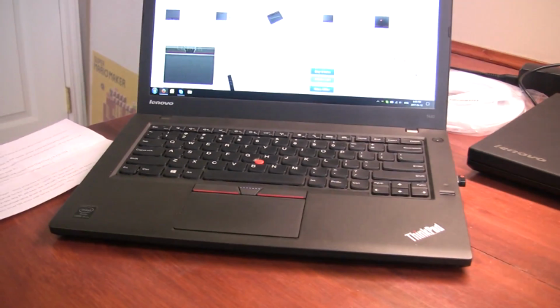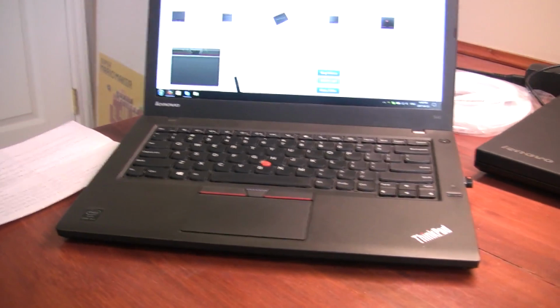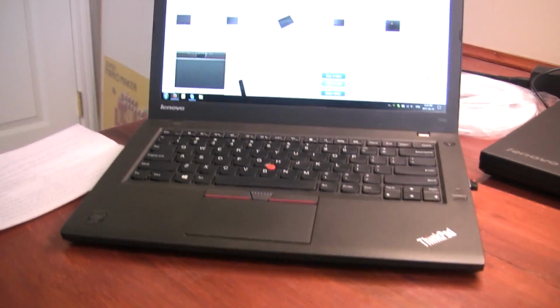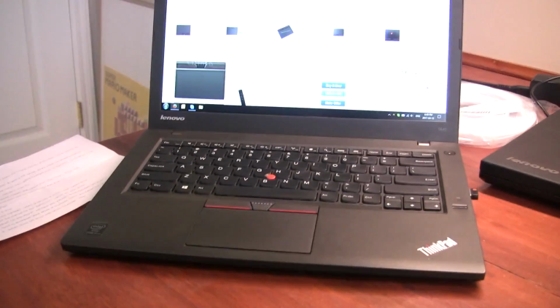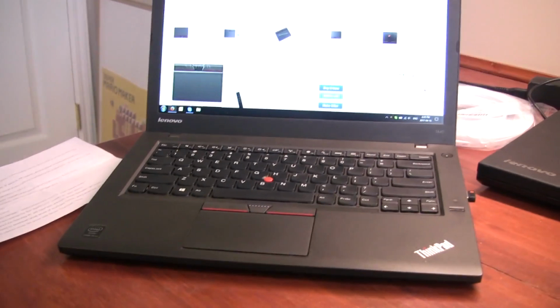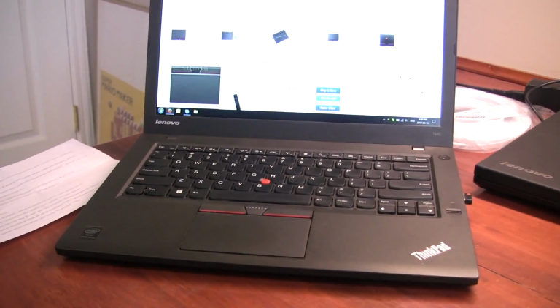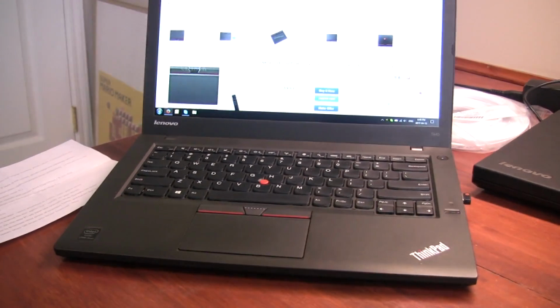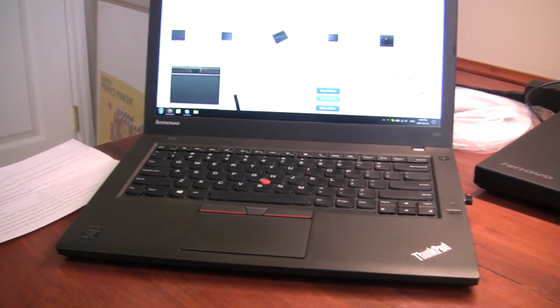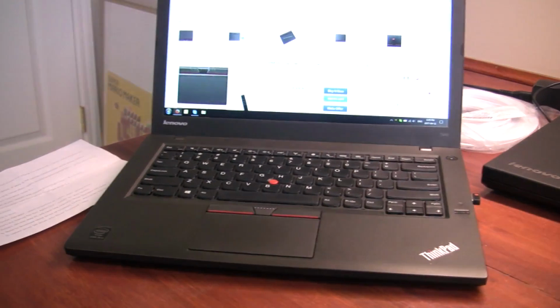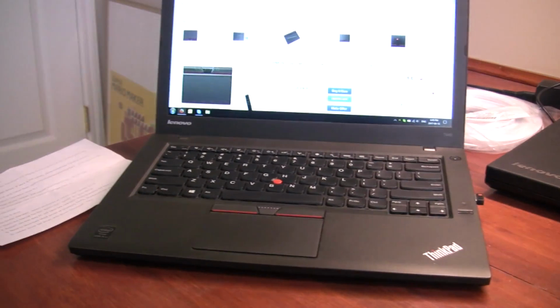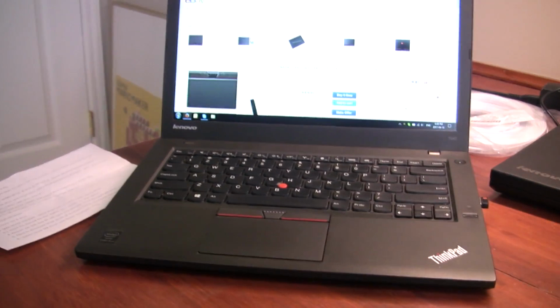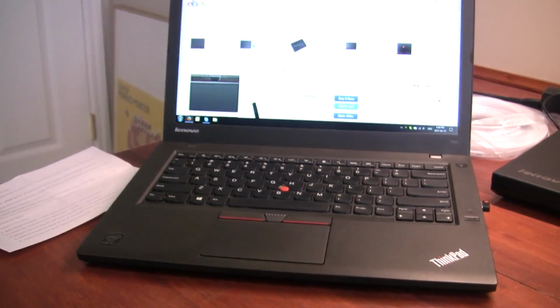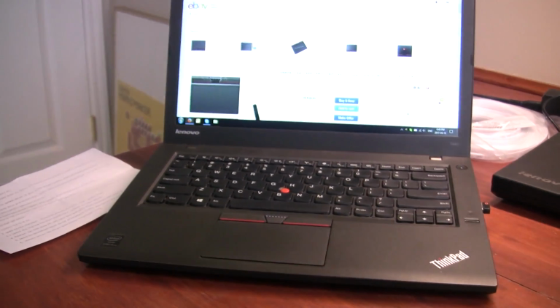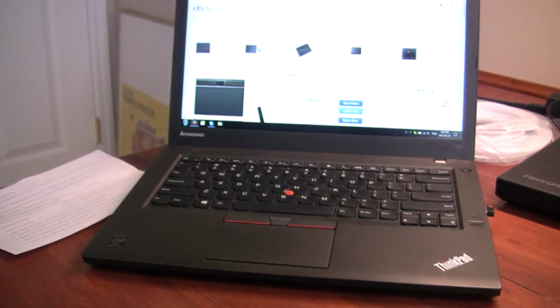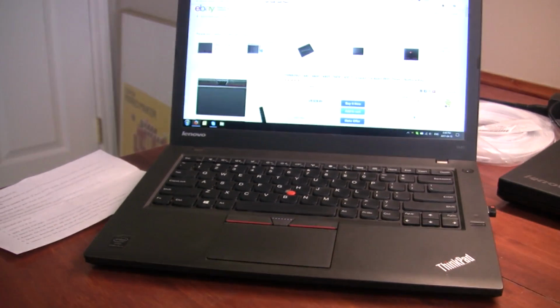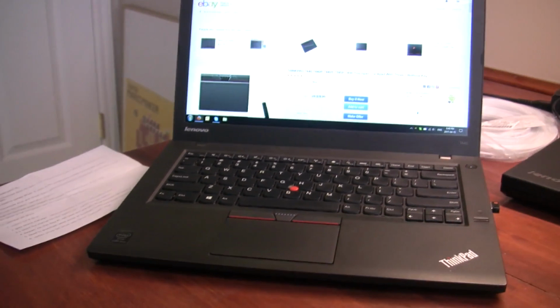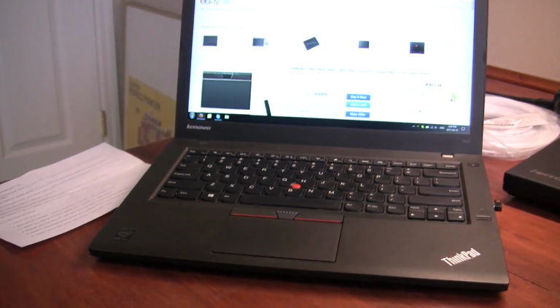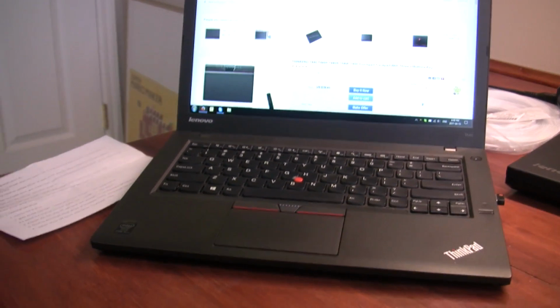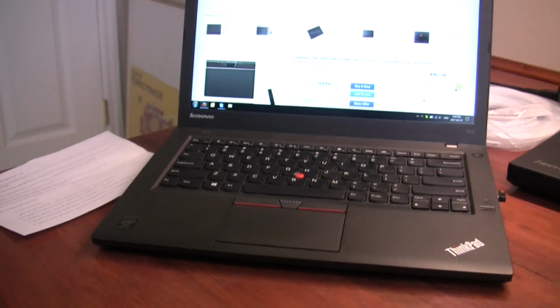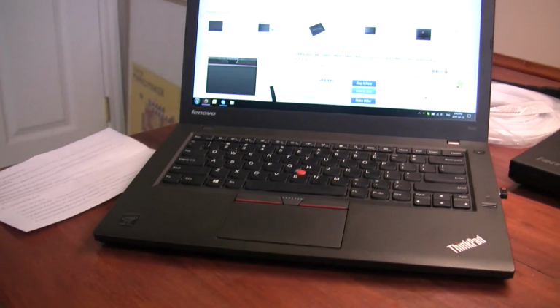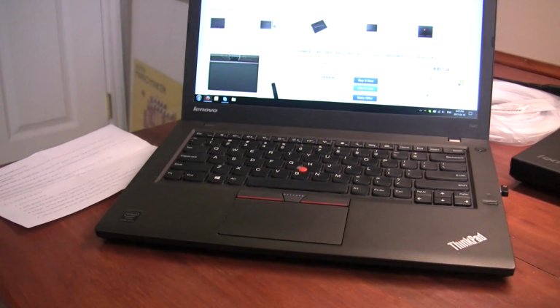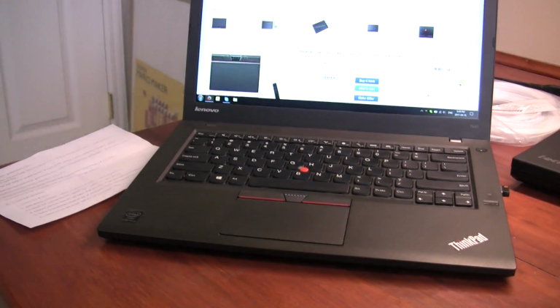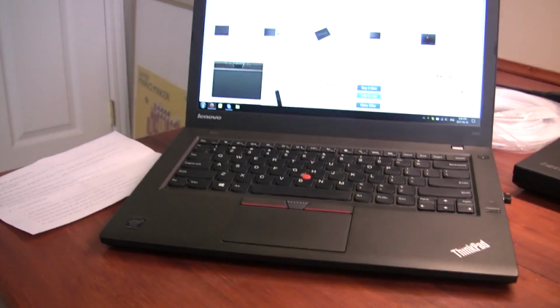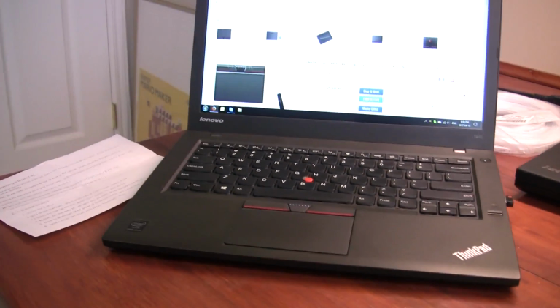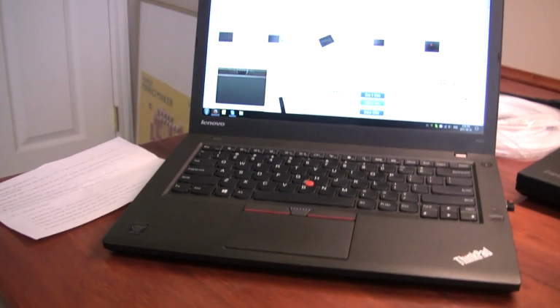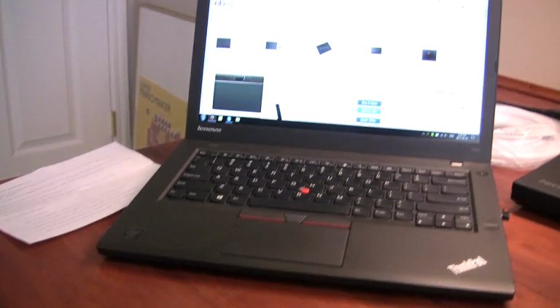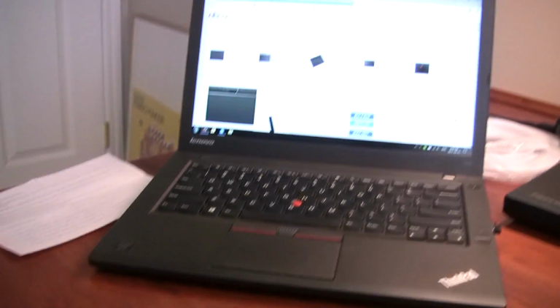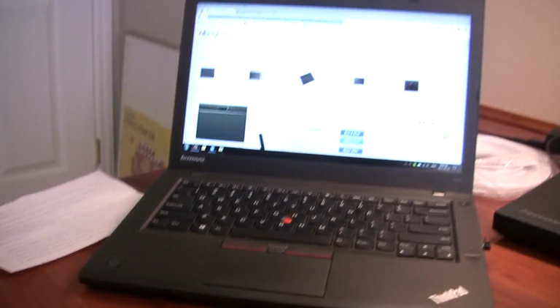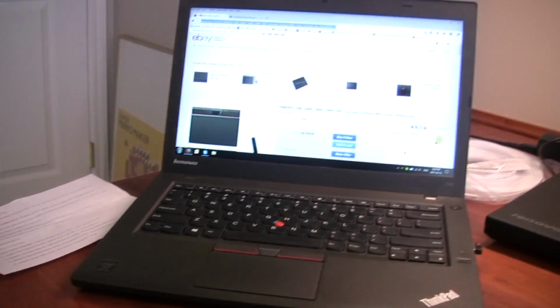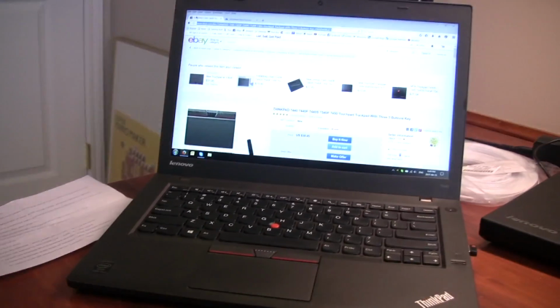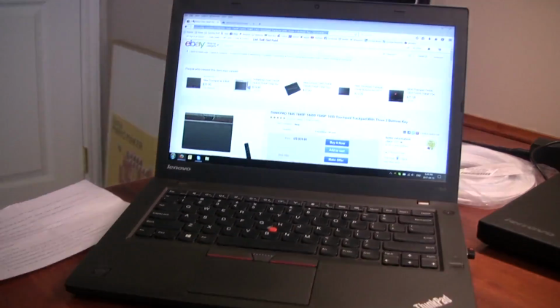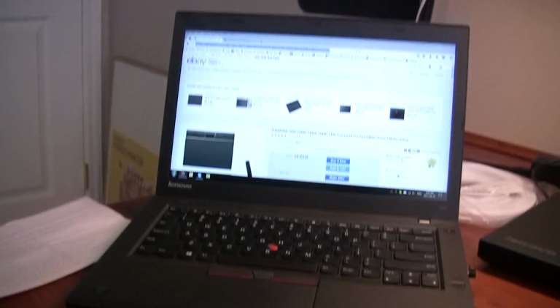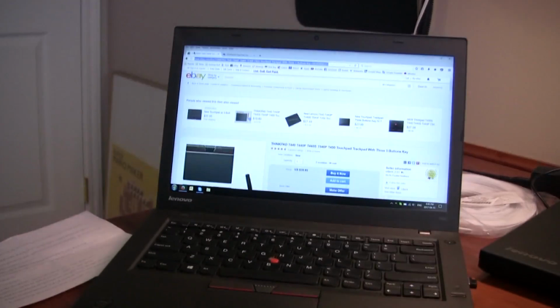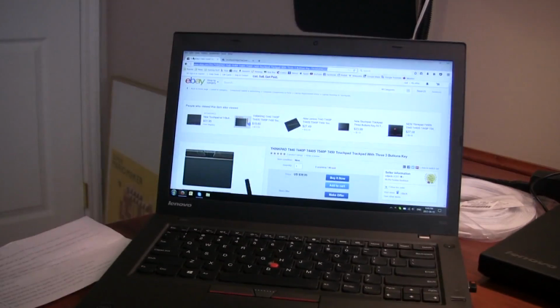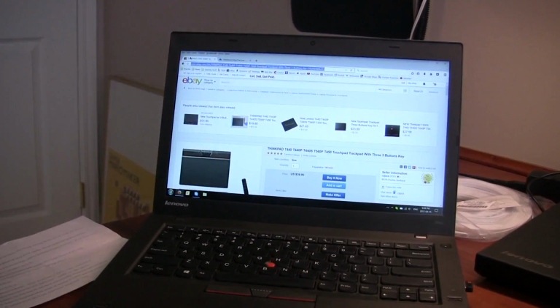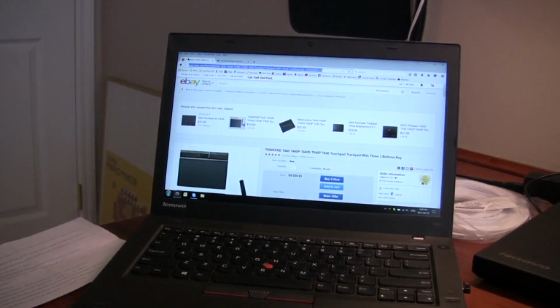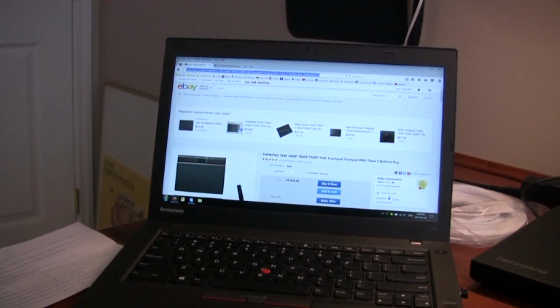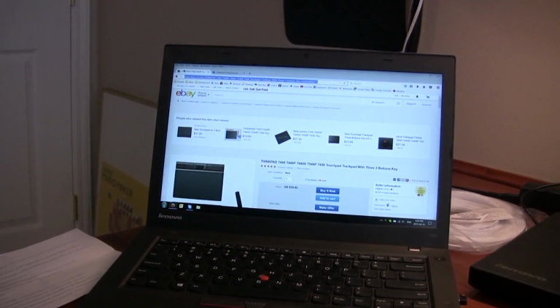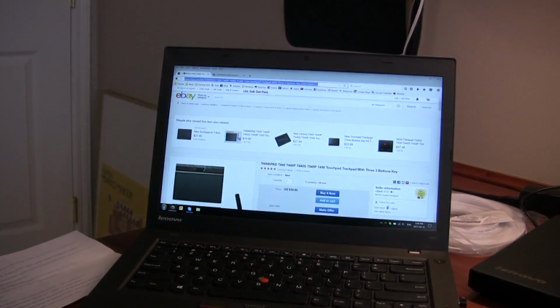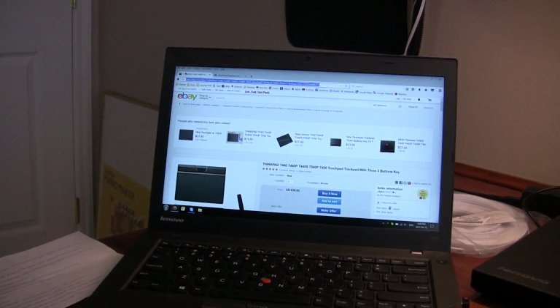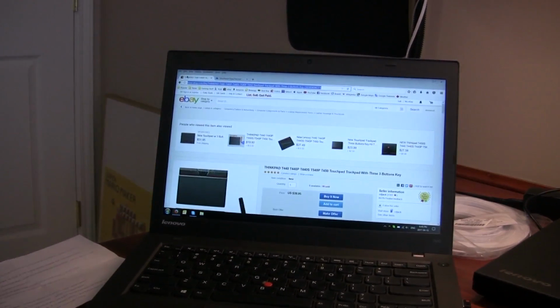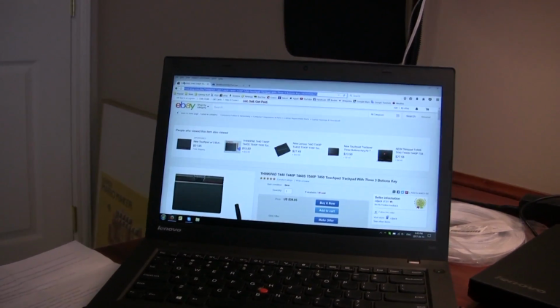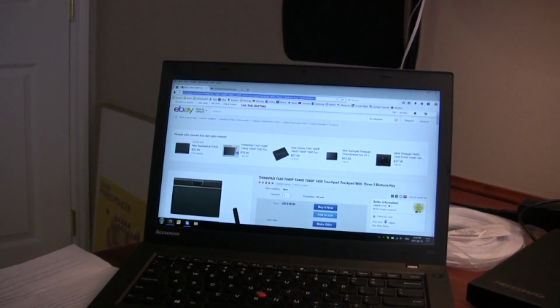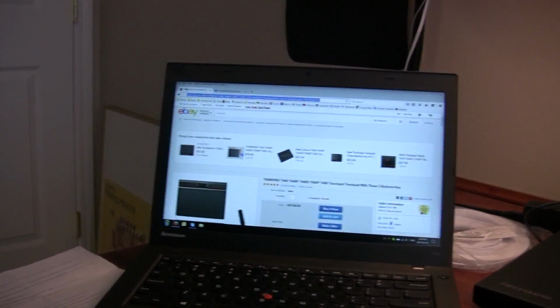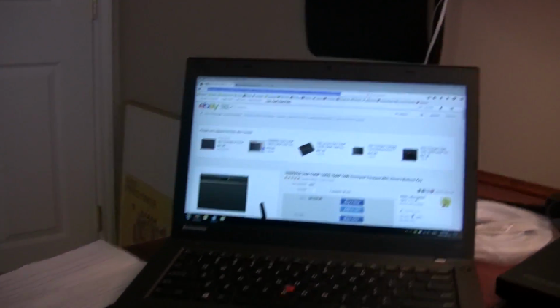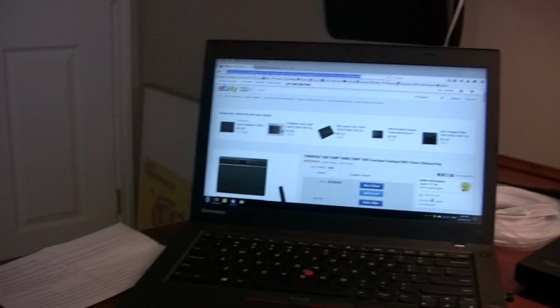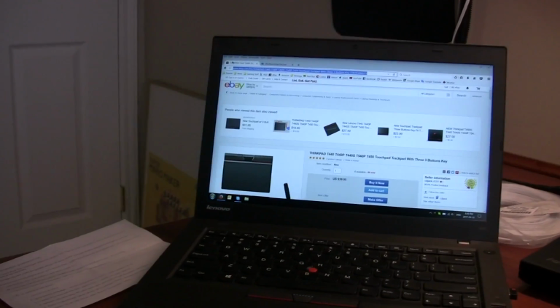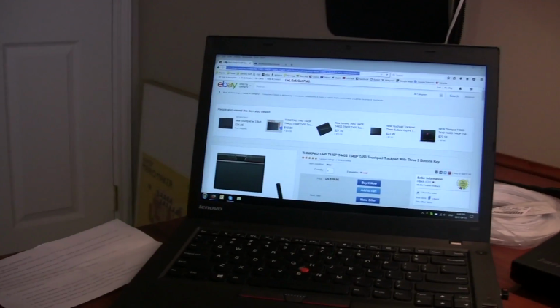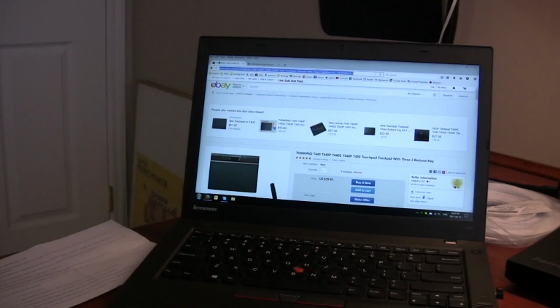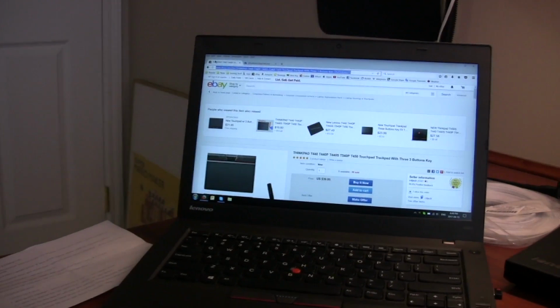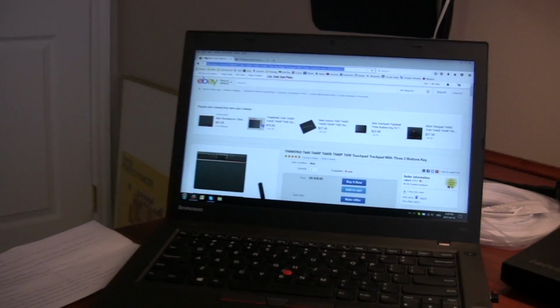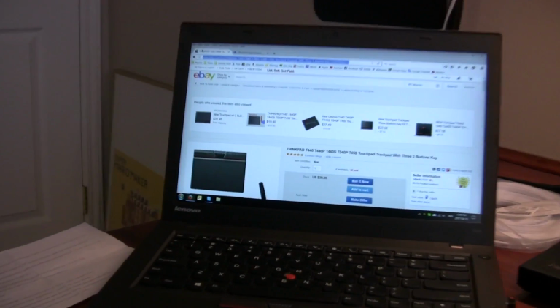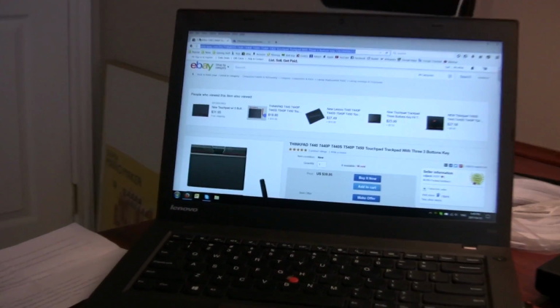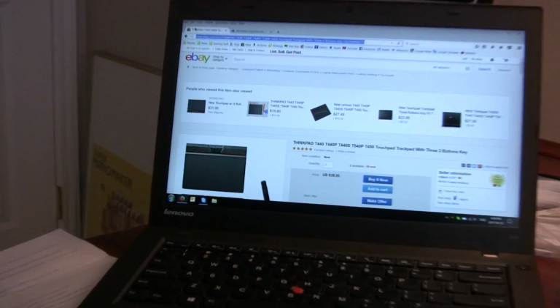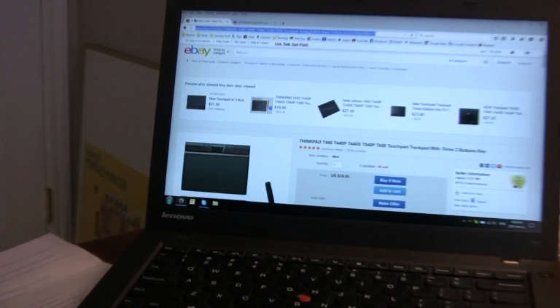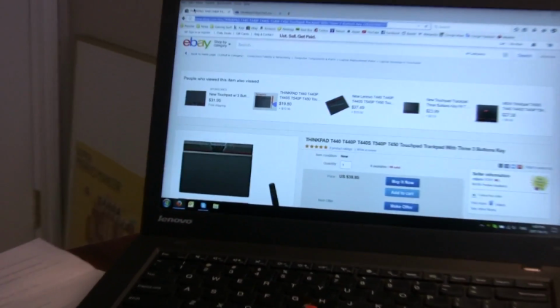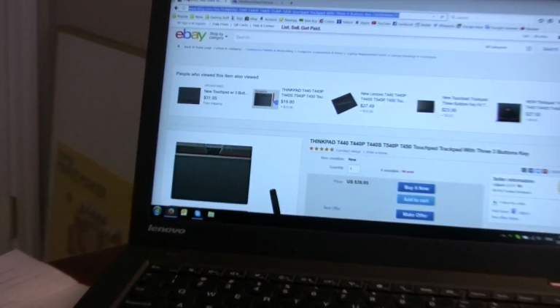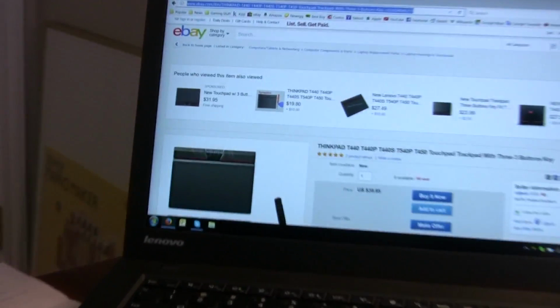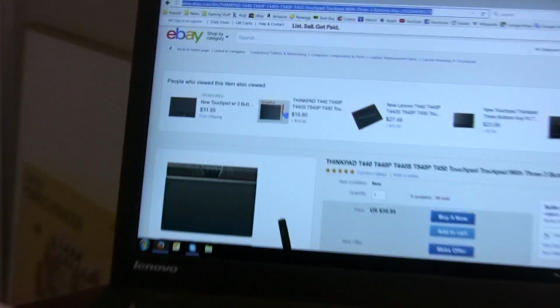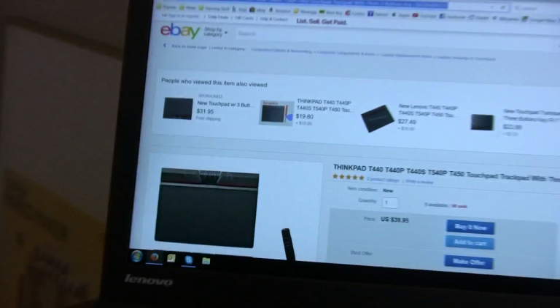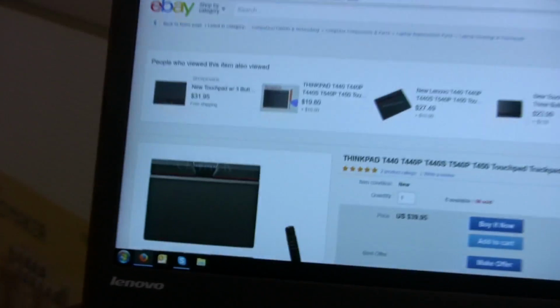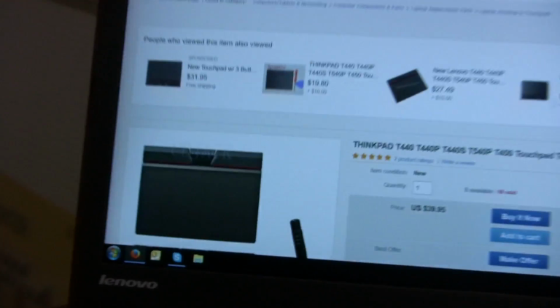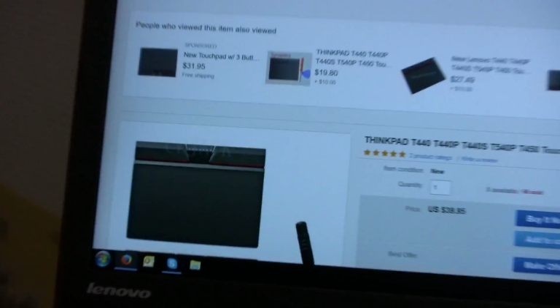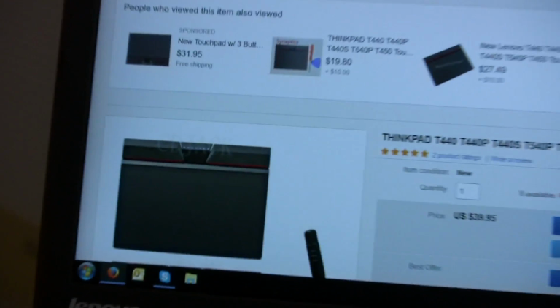I hope you enjoyed the video. As always, feel free to leave a comment if you have one. I am definitely going to enjoy this trackpad.